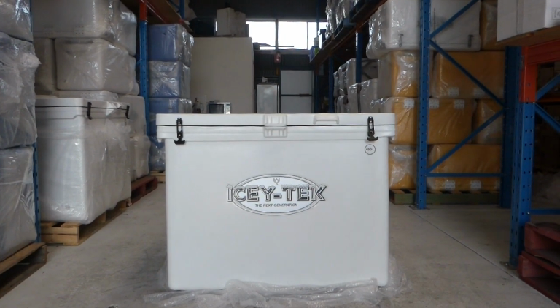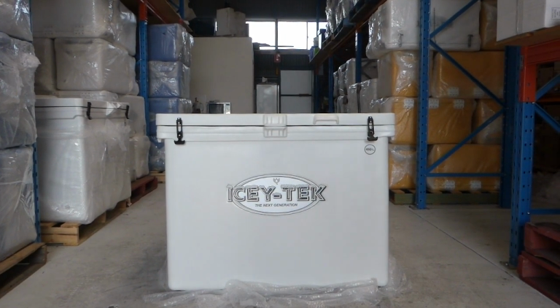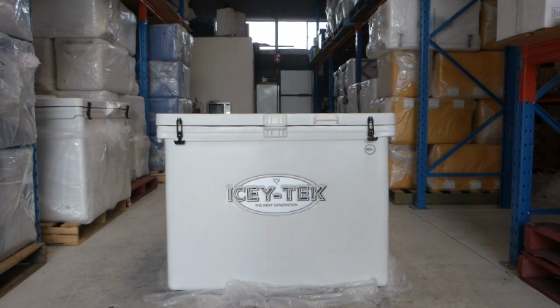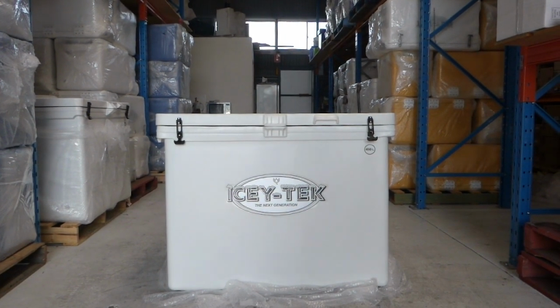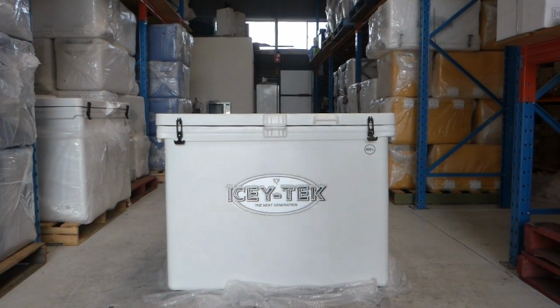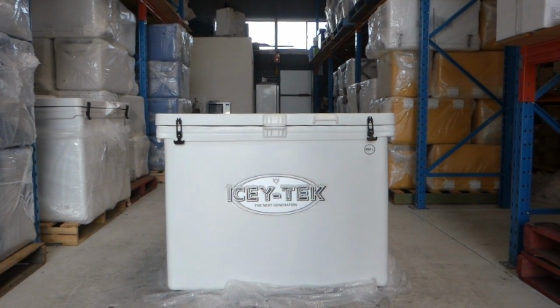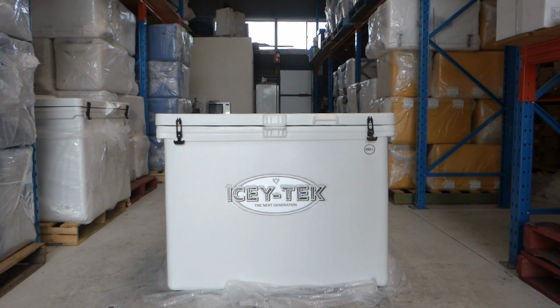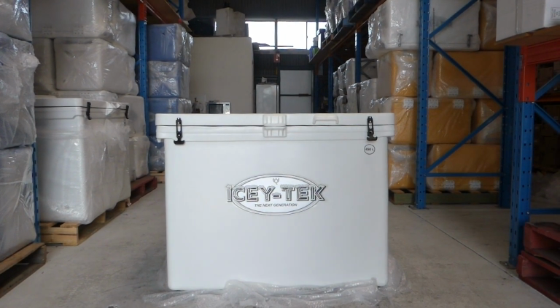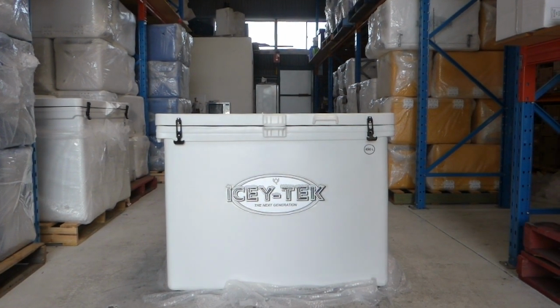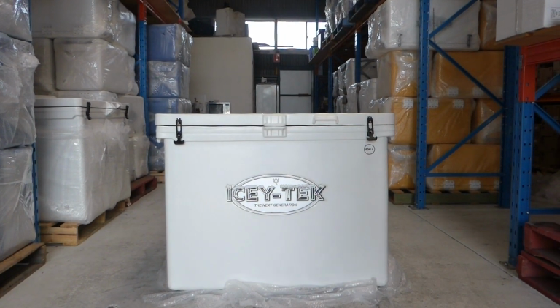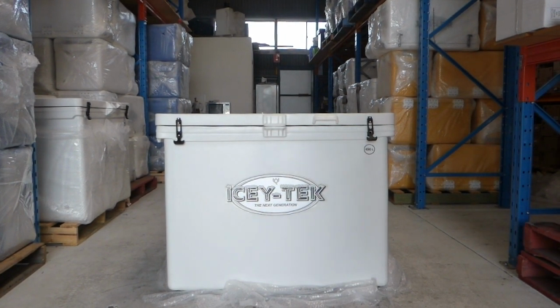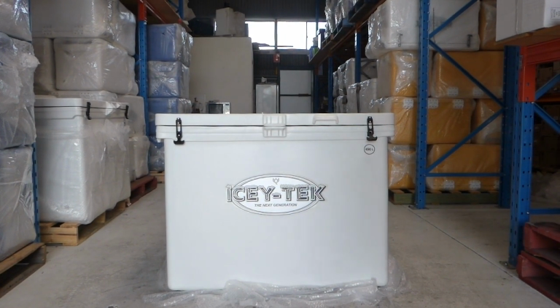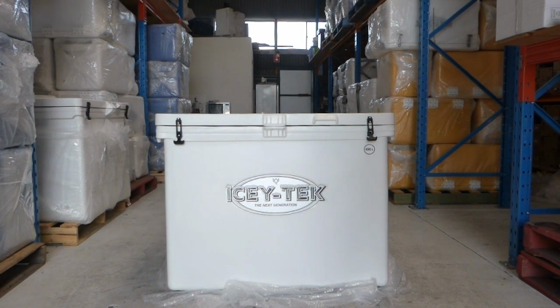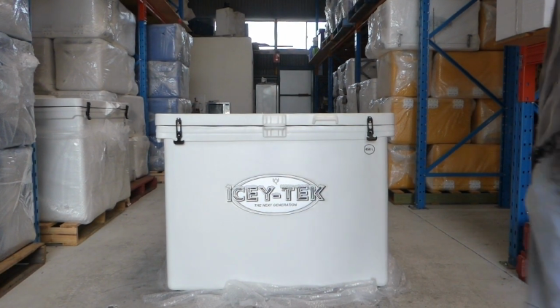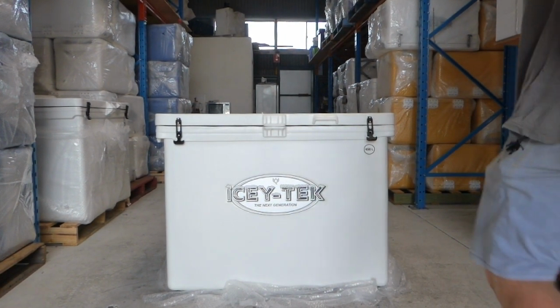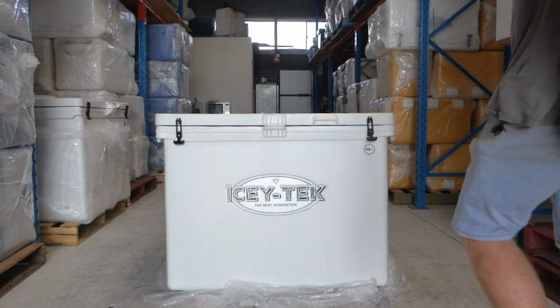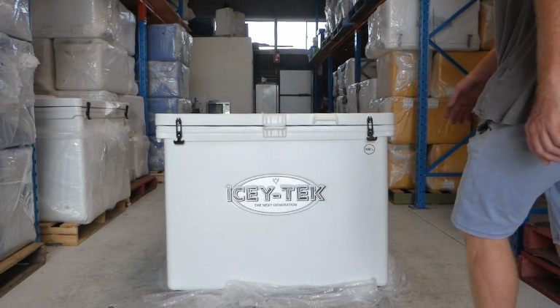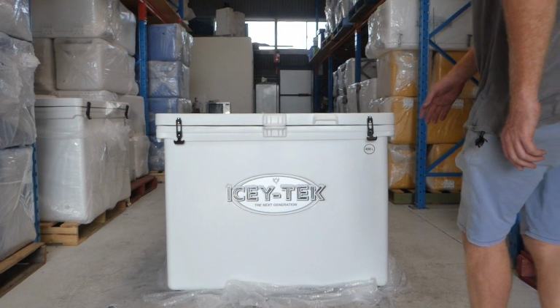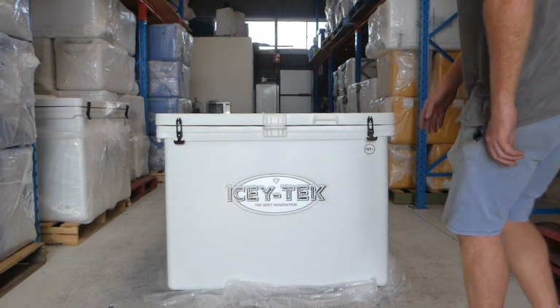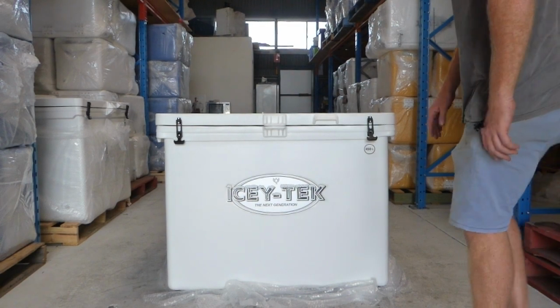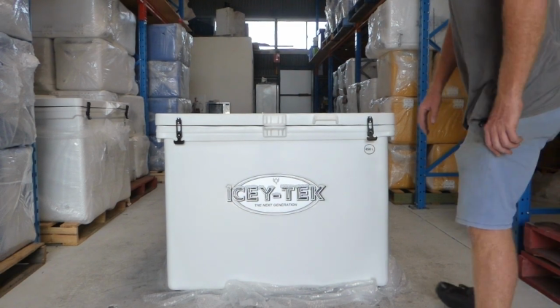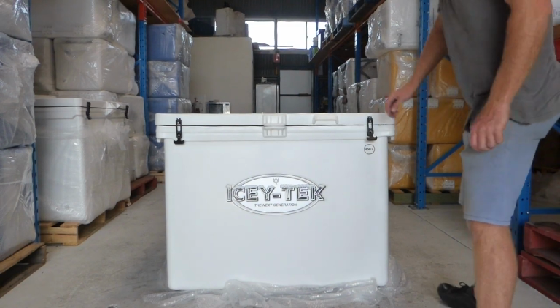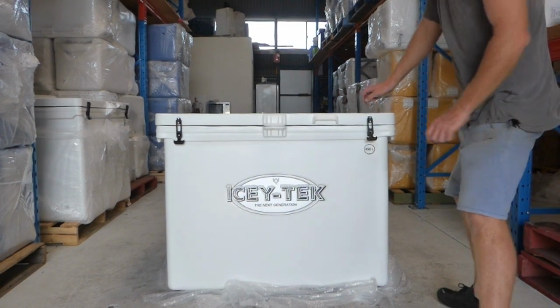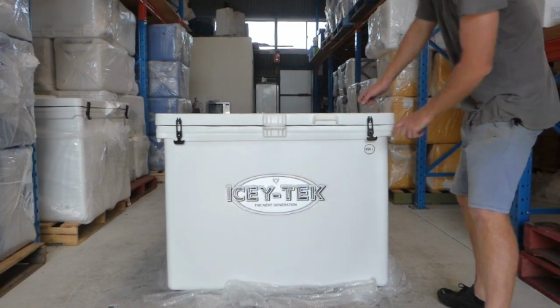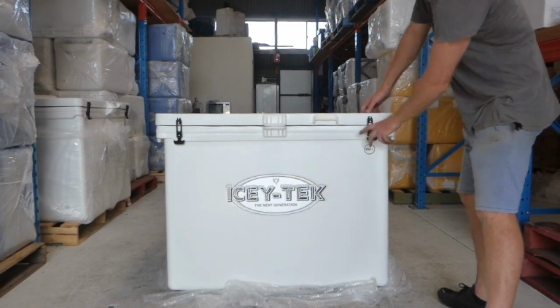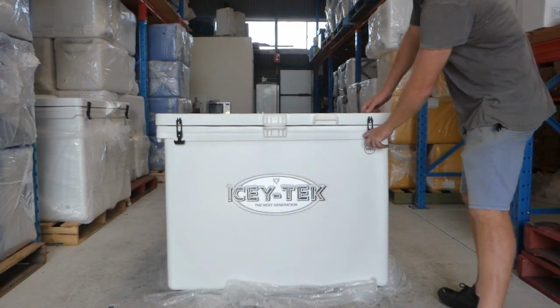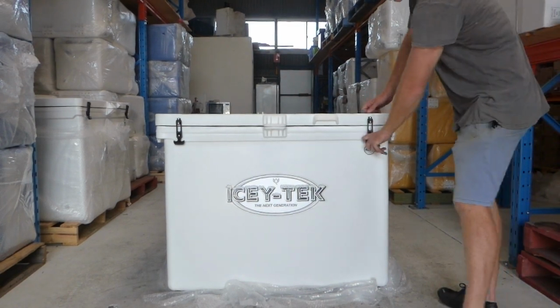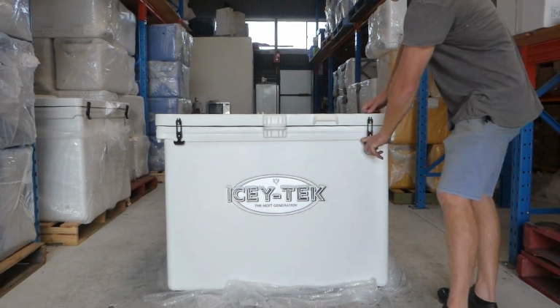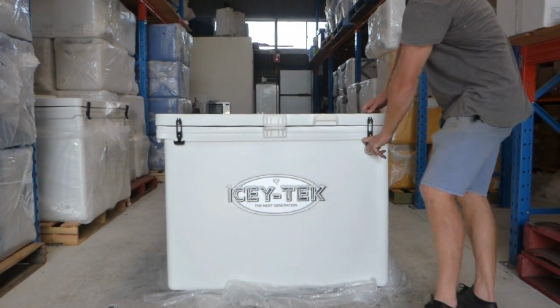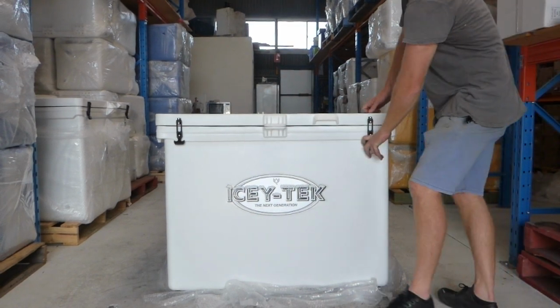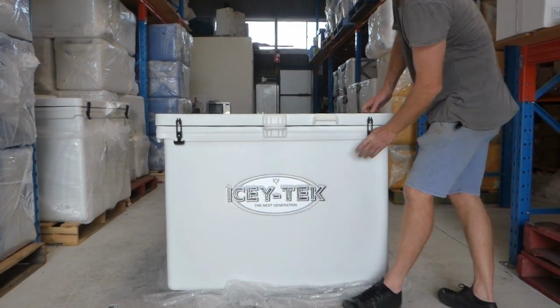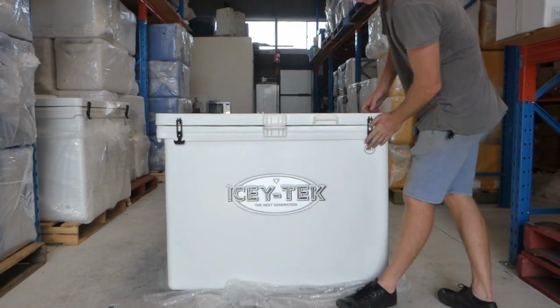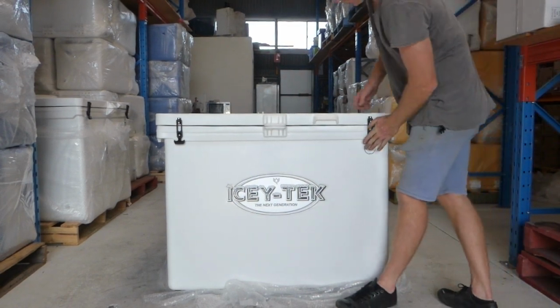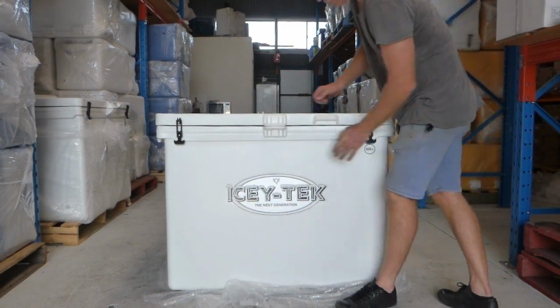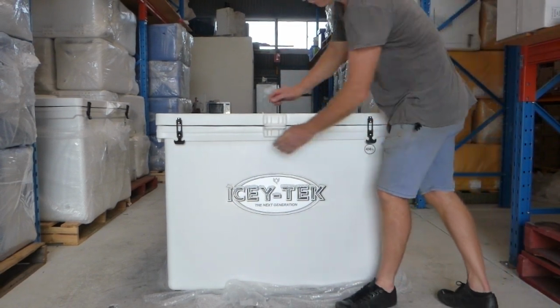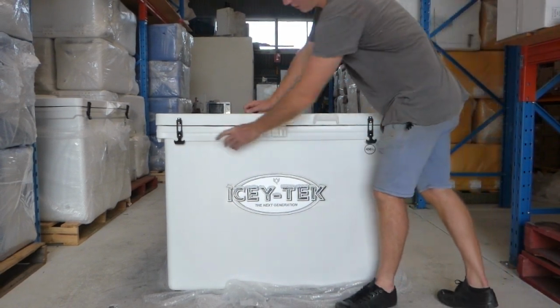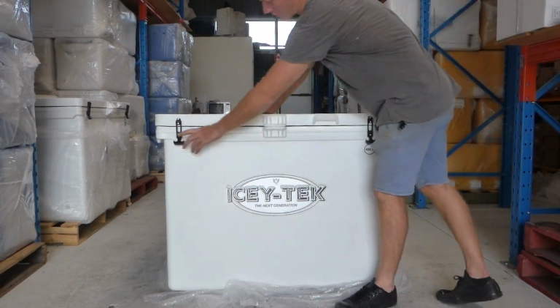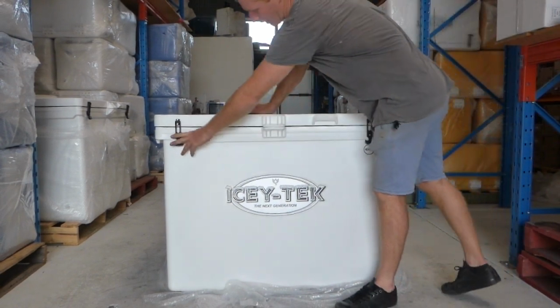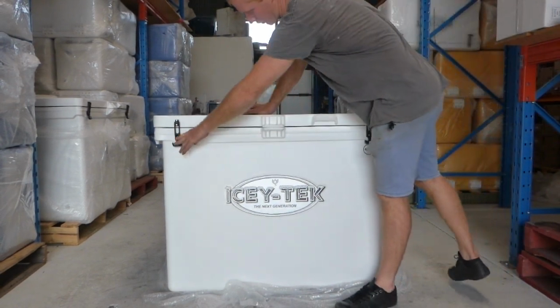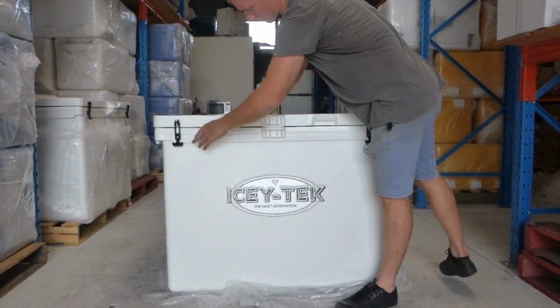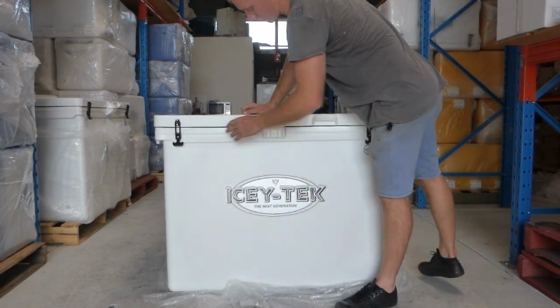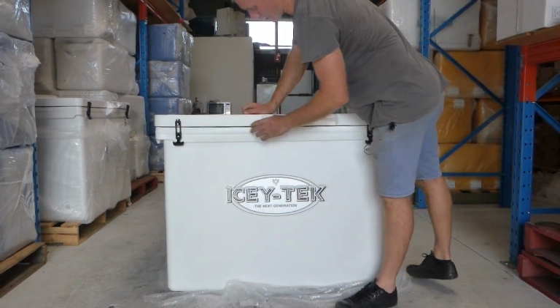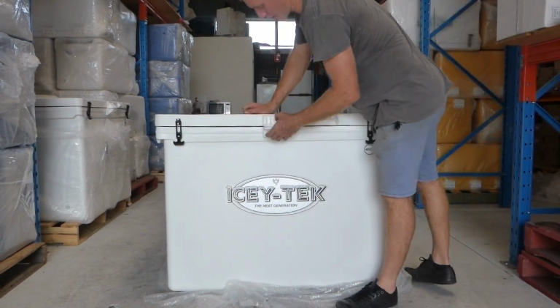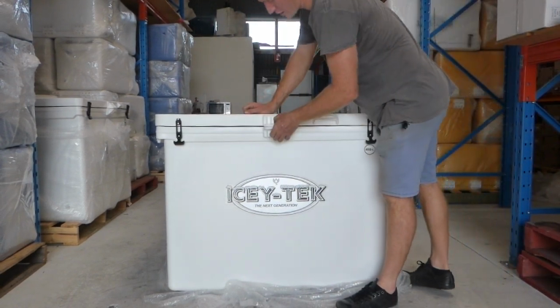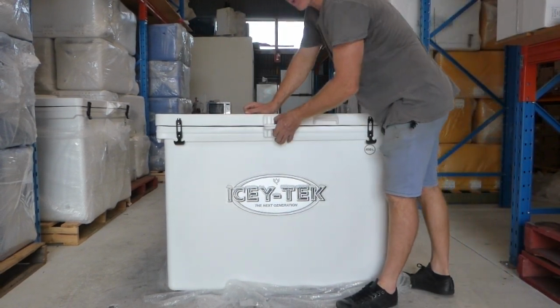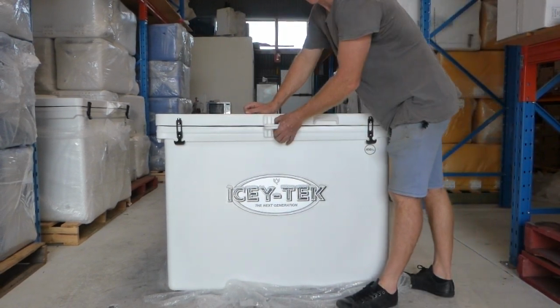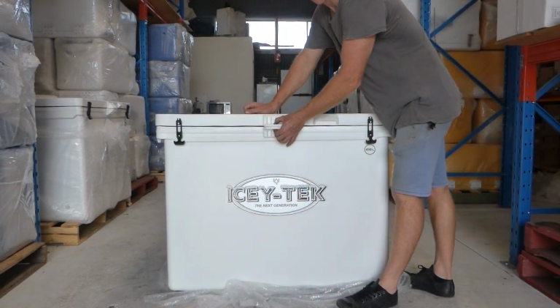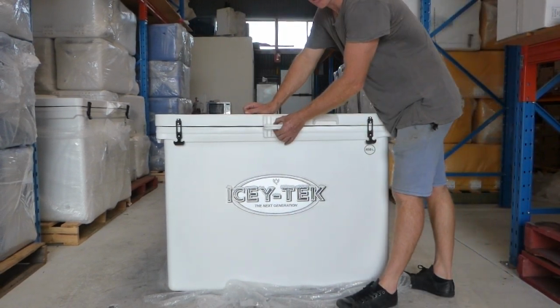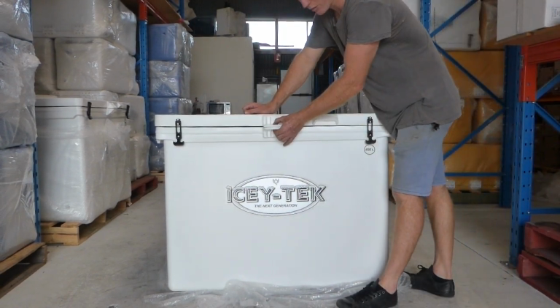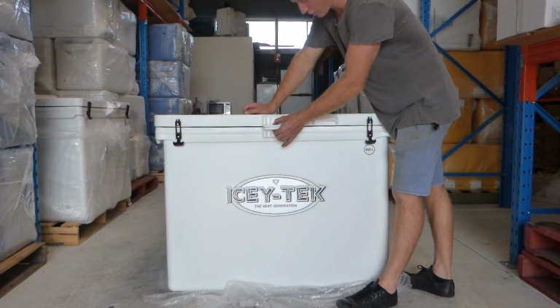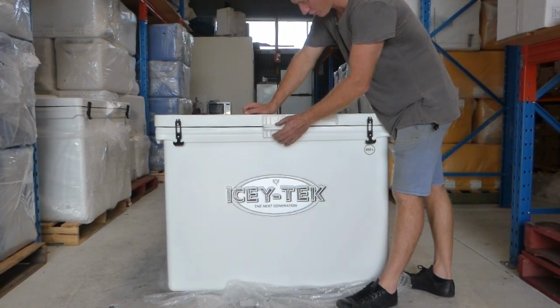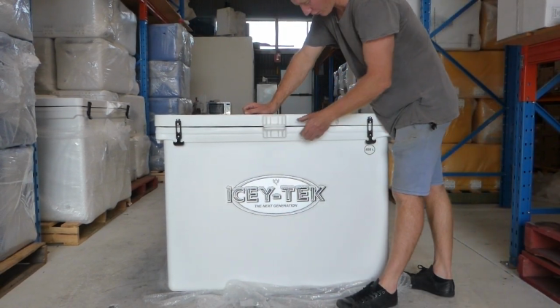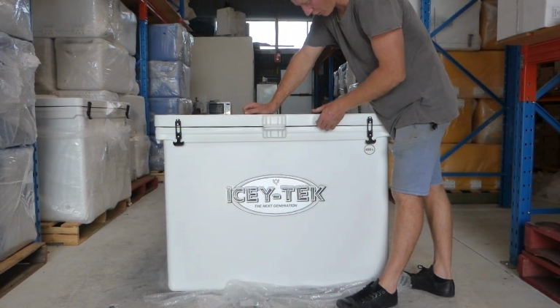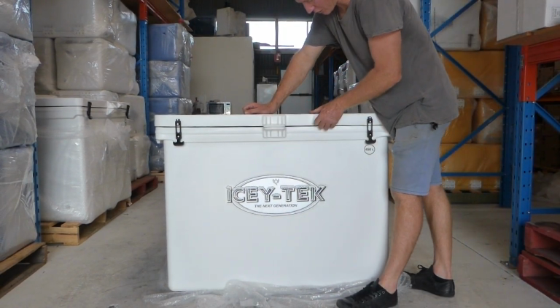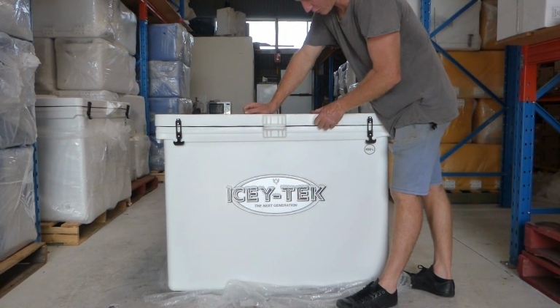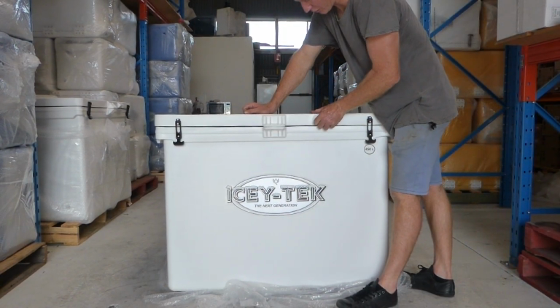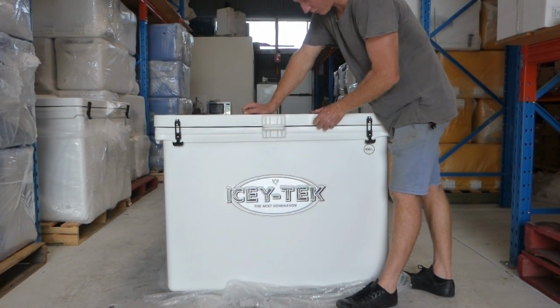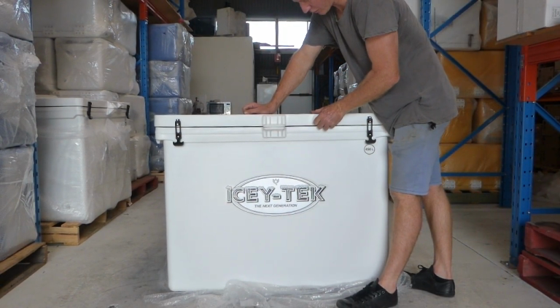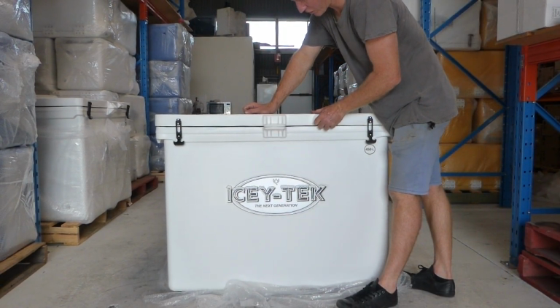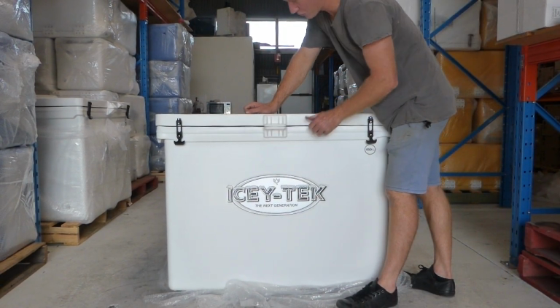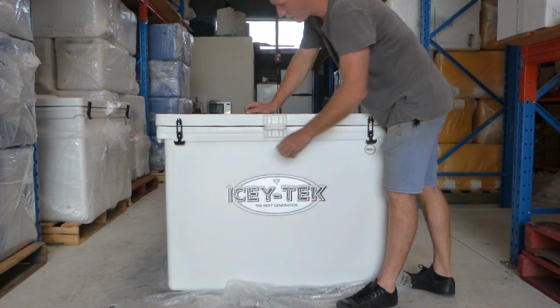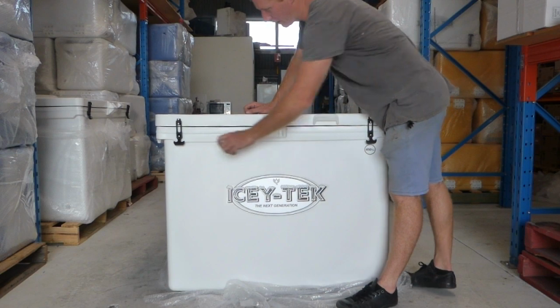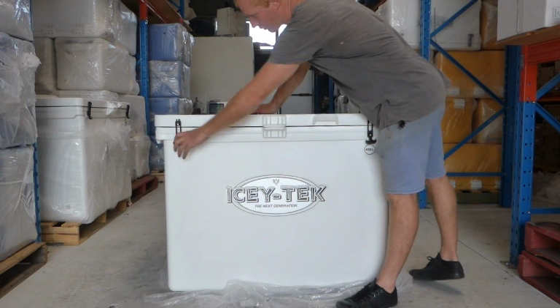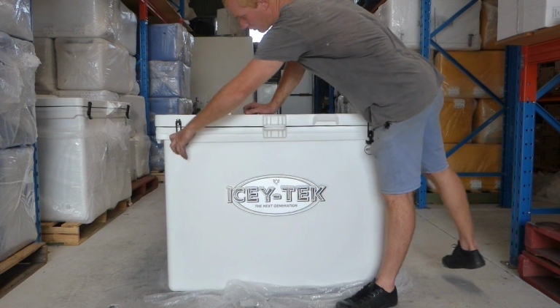This is our 450 litre icebox. It has two rubber latches, a locking device, and a single handle.